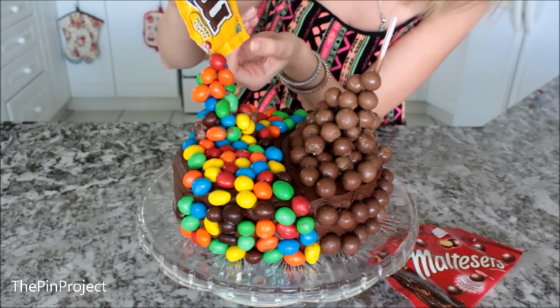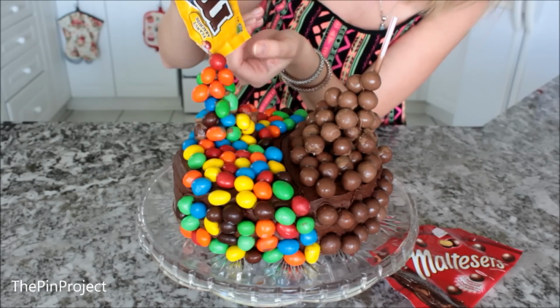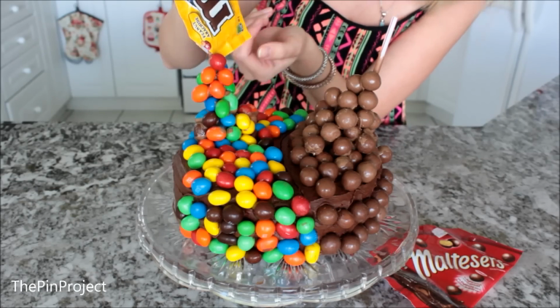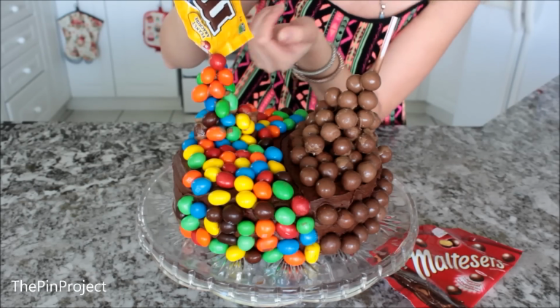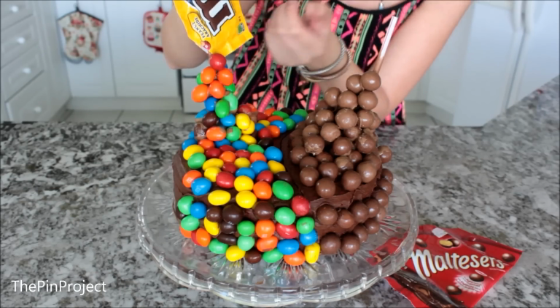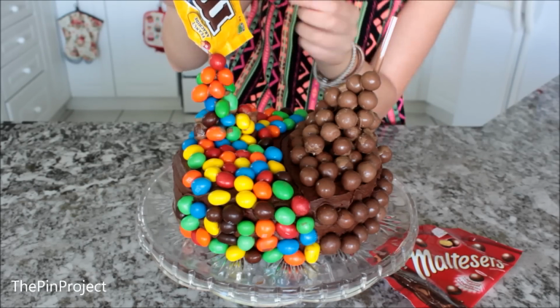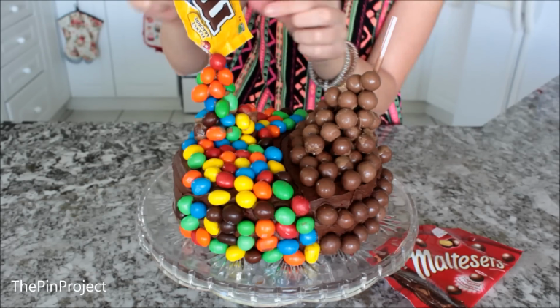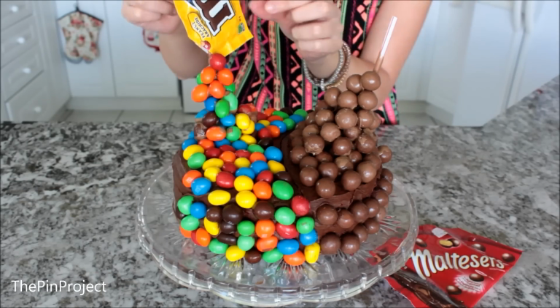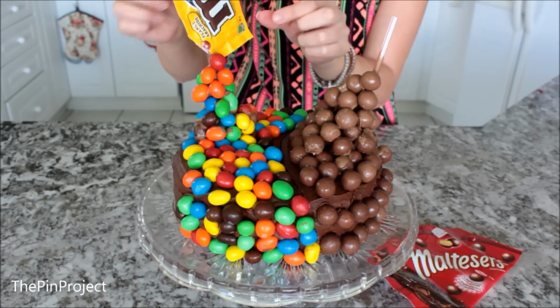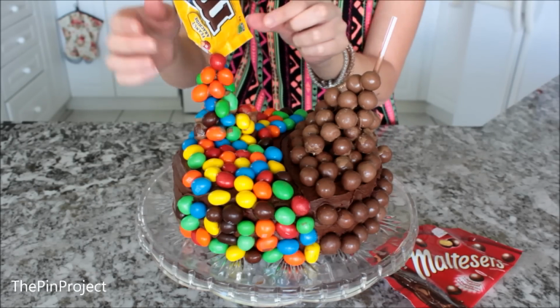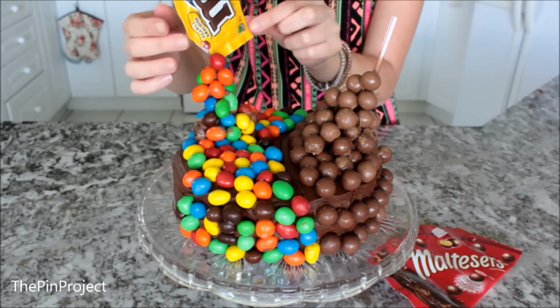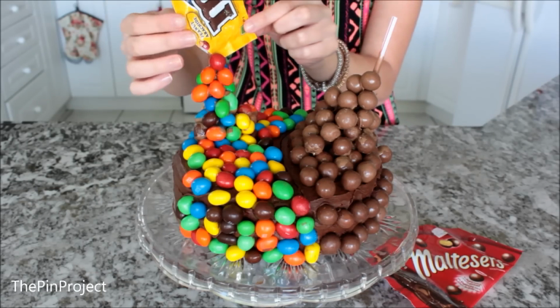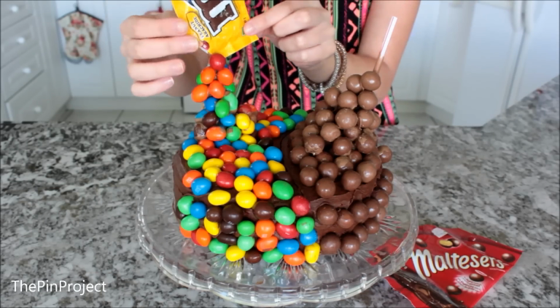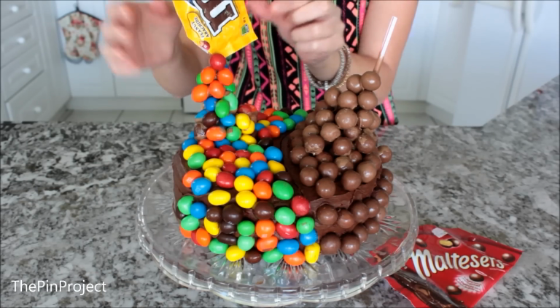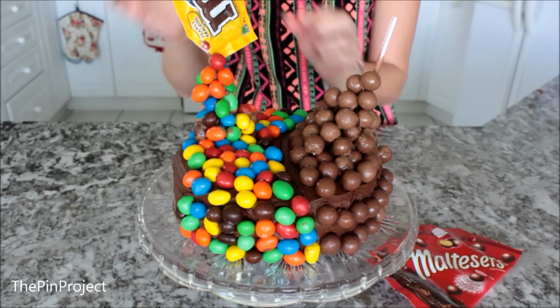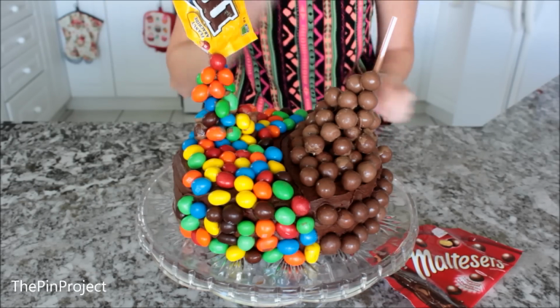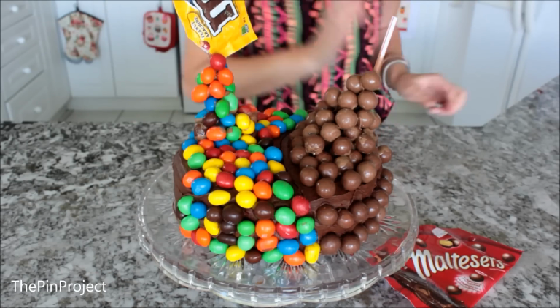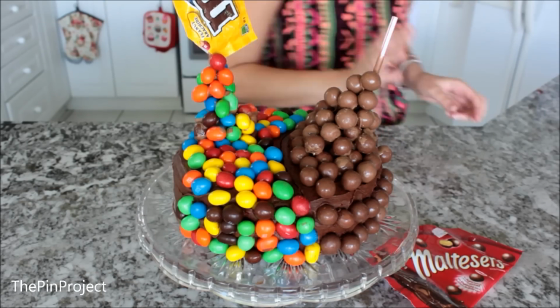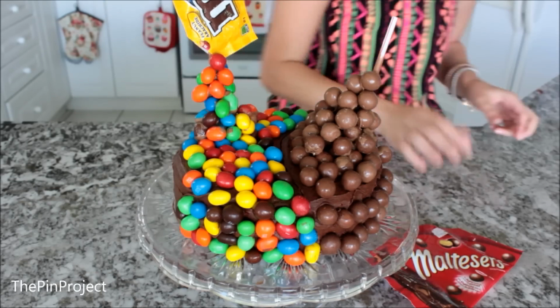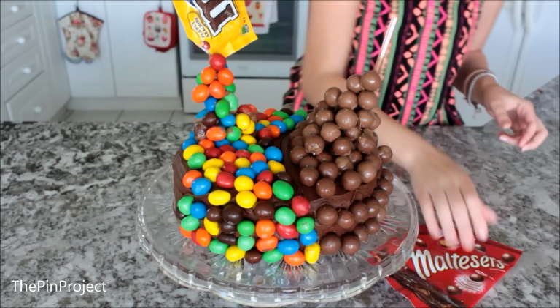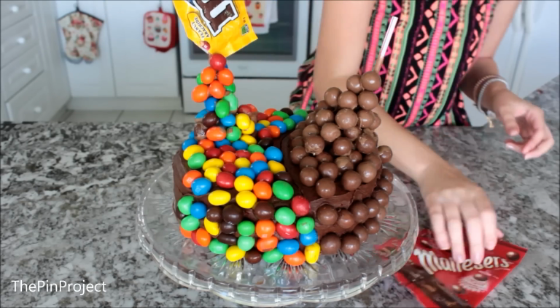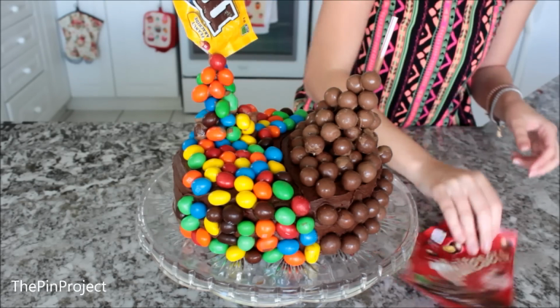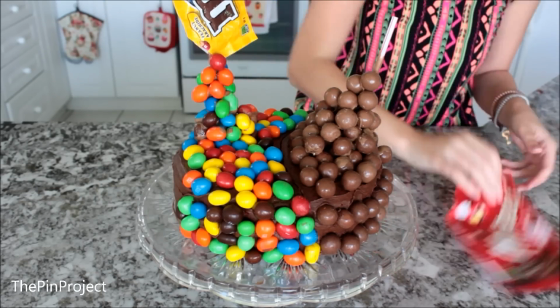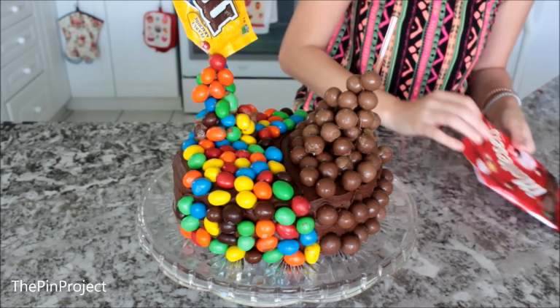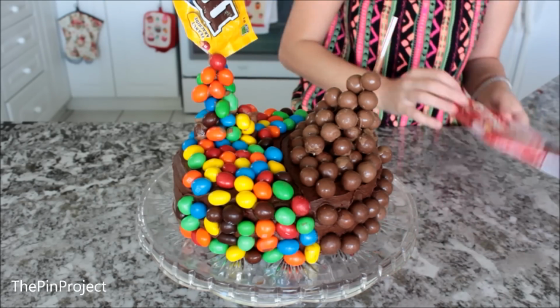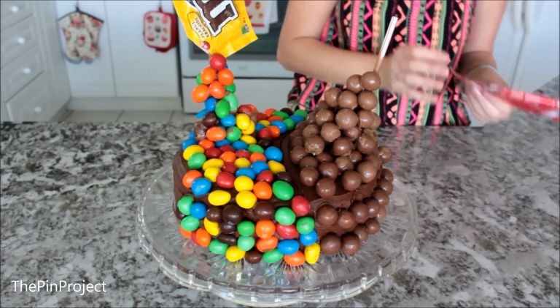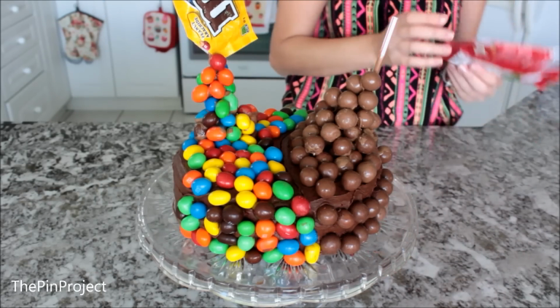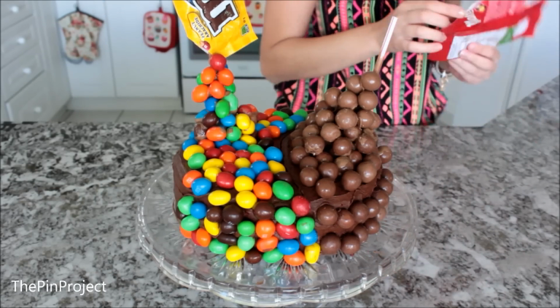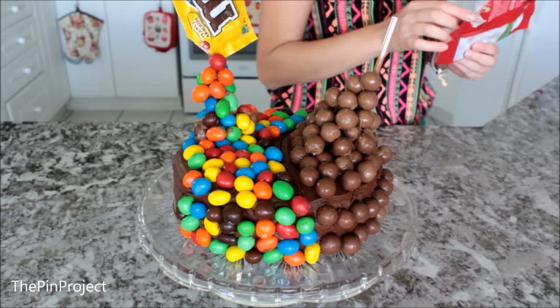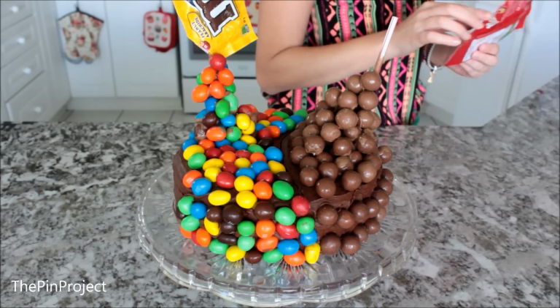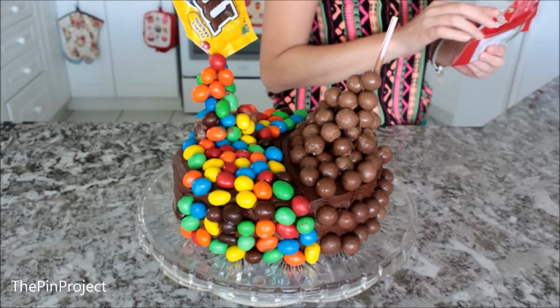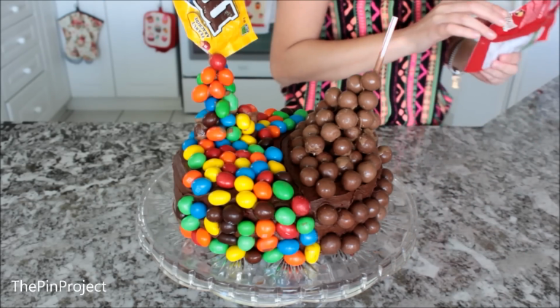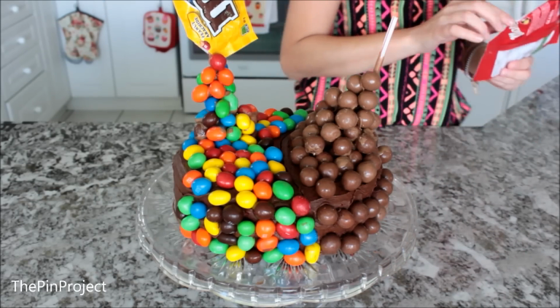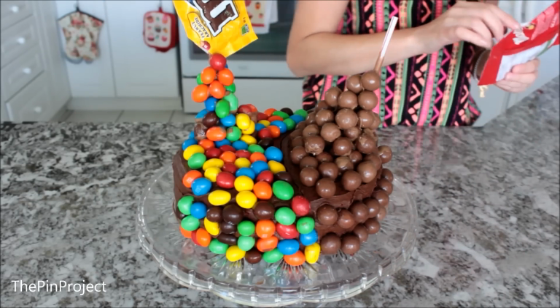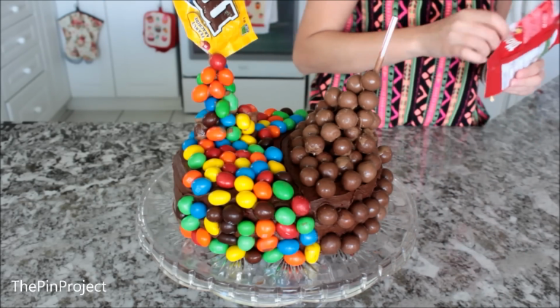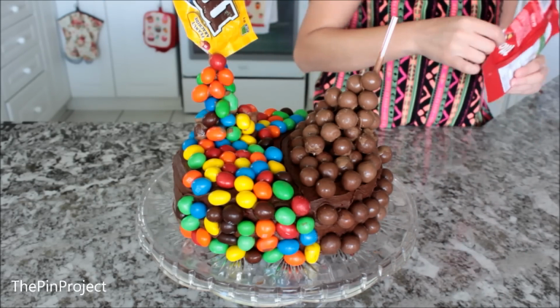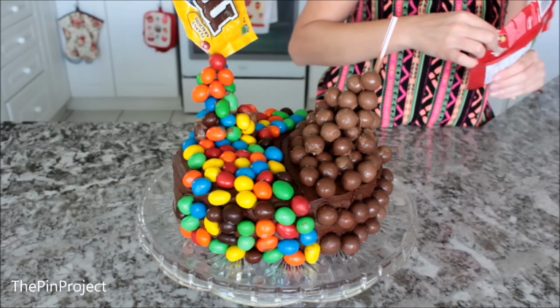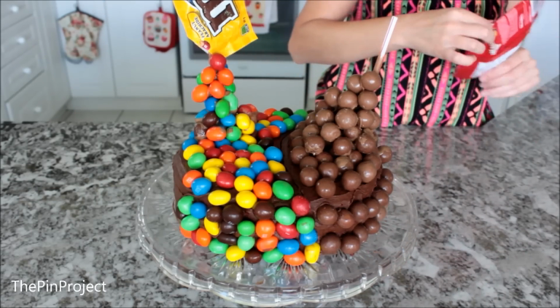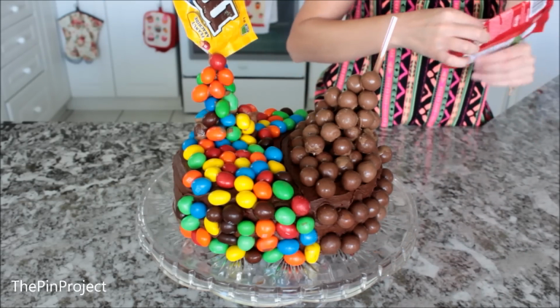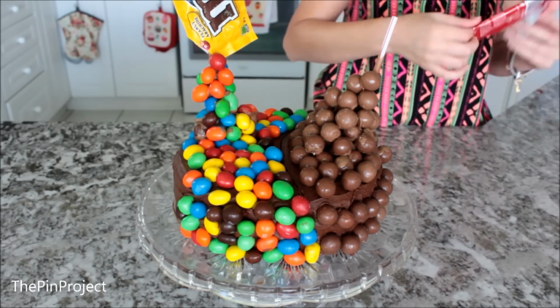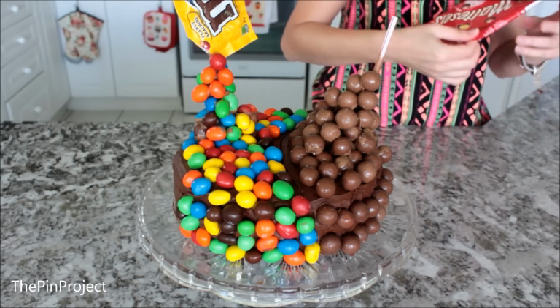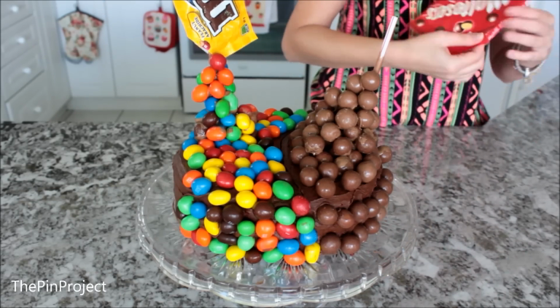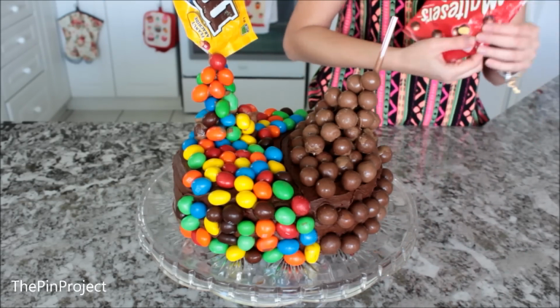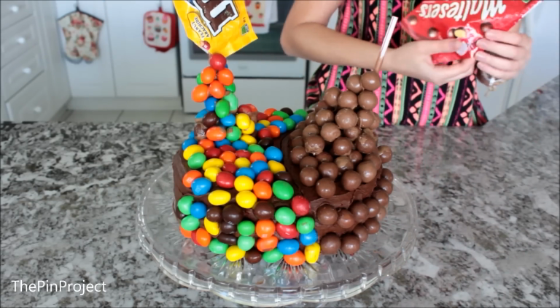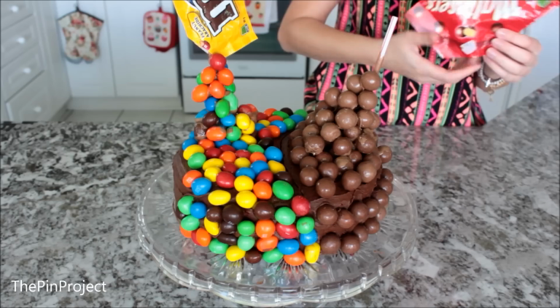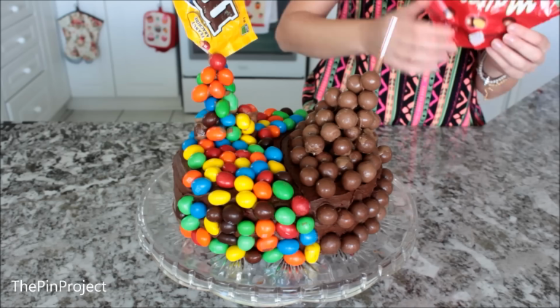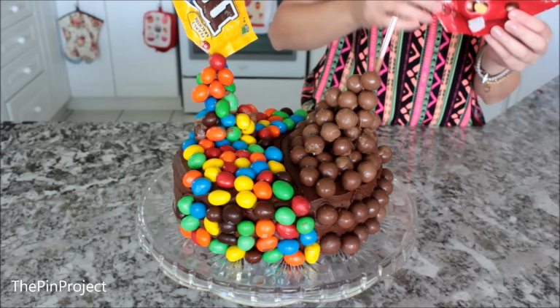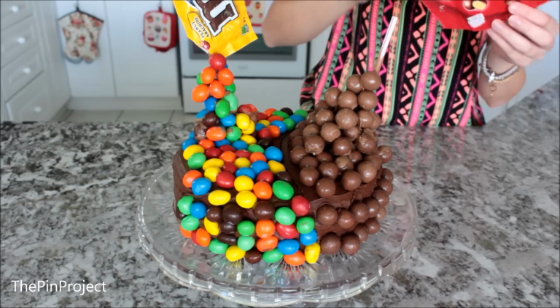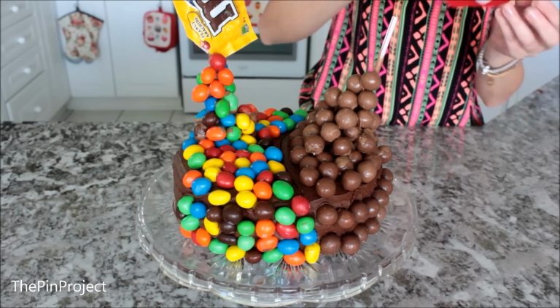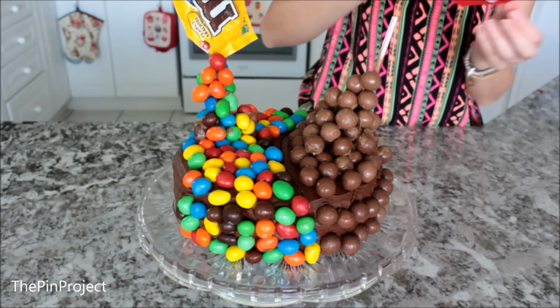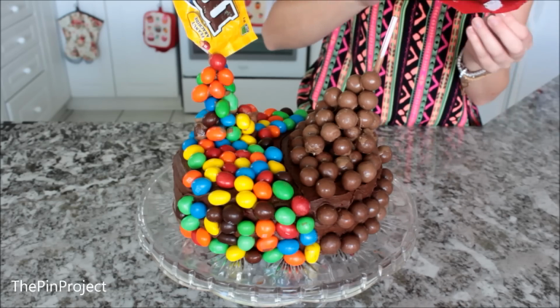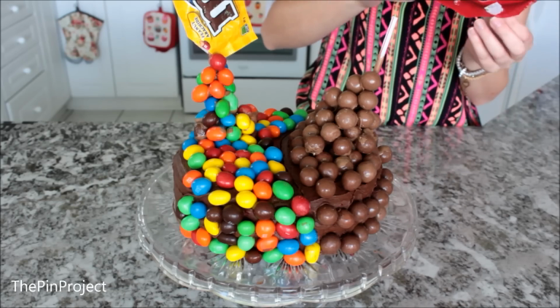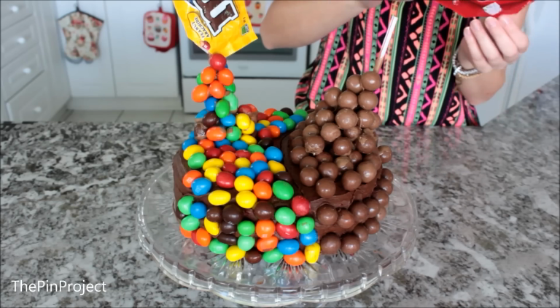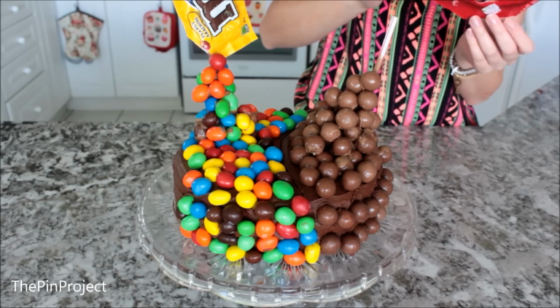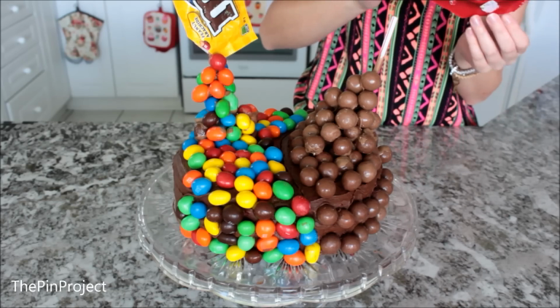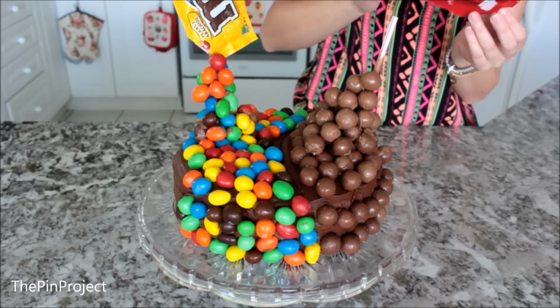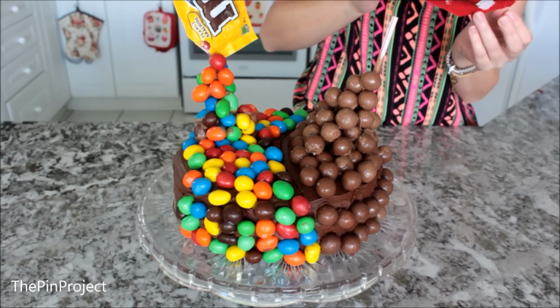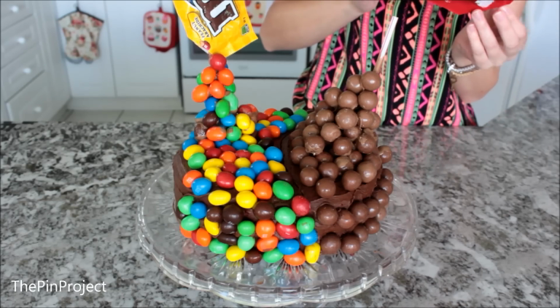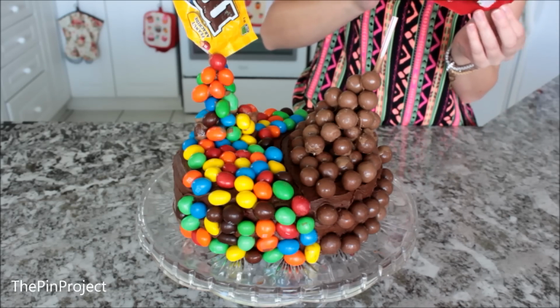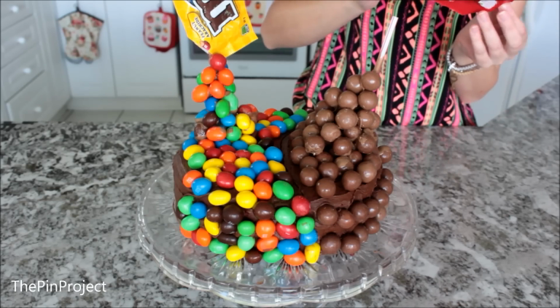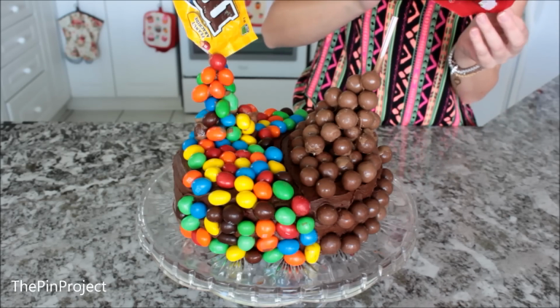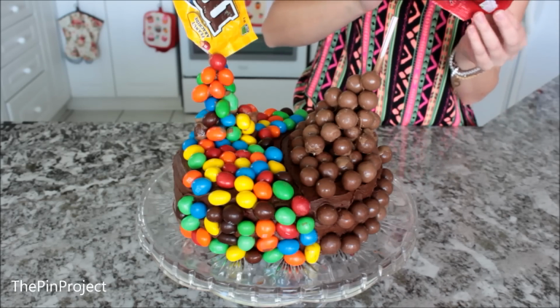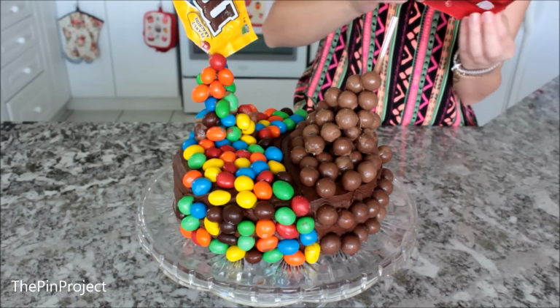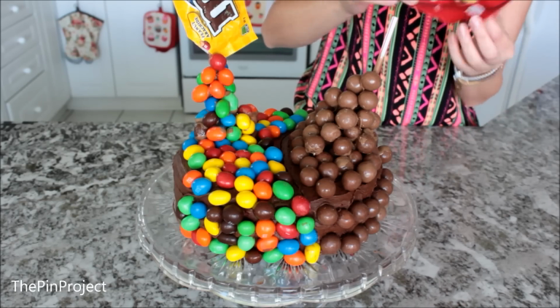Once that's done, you're ready to put your empty packs of chocolate on and make it look like it's floating.